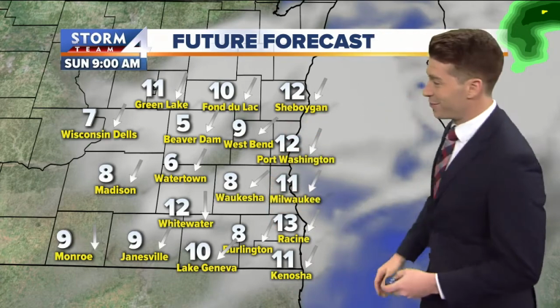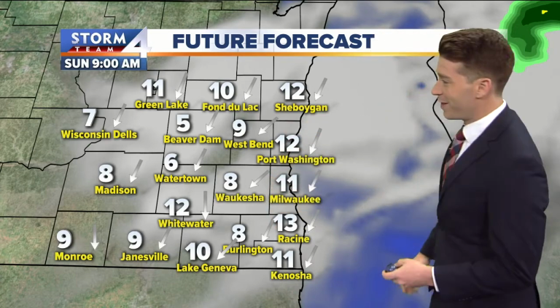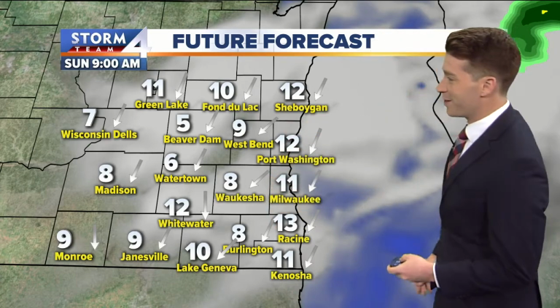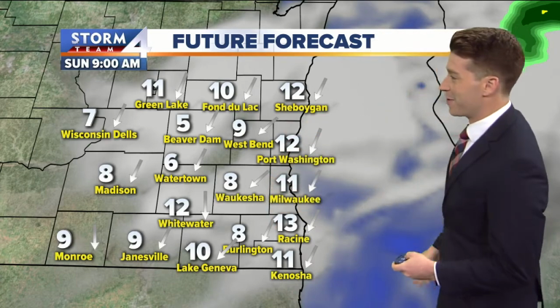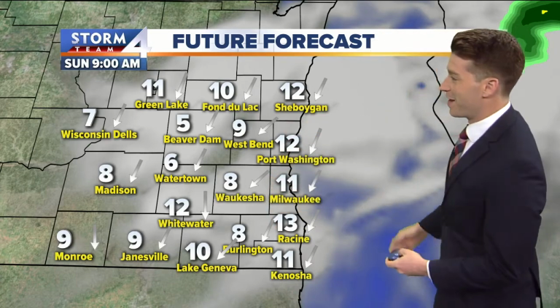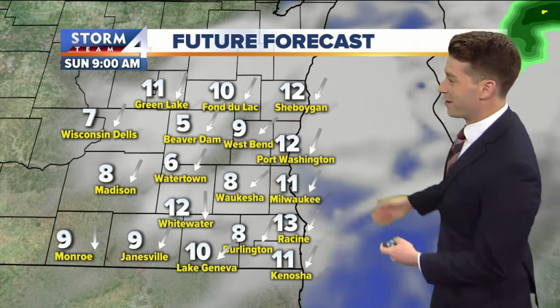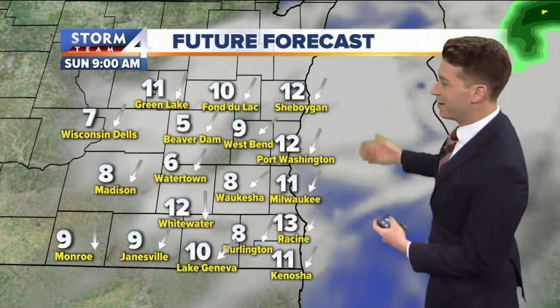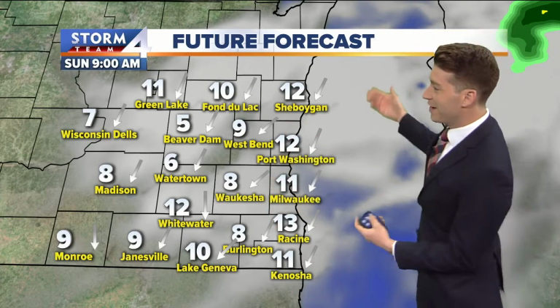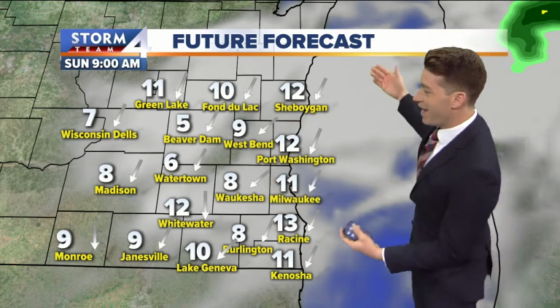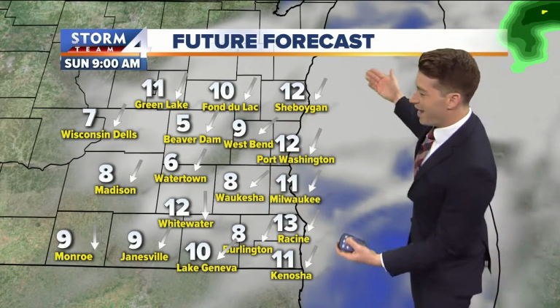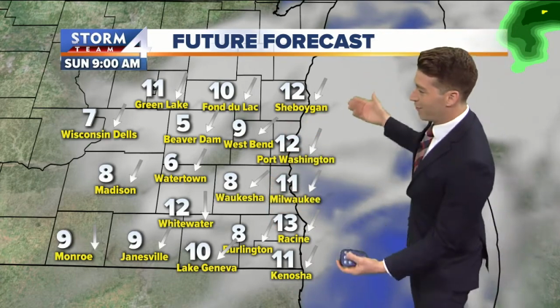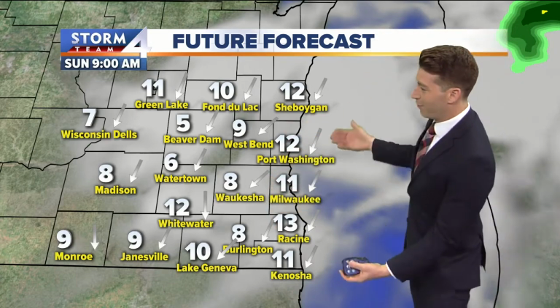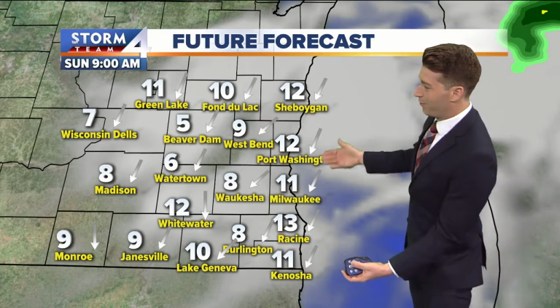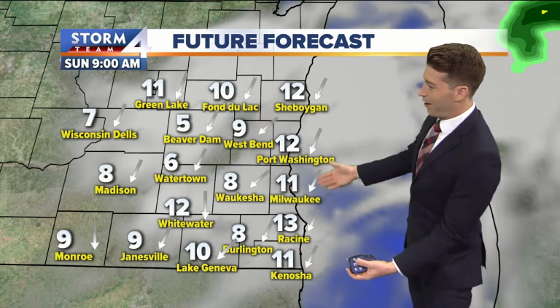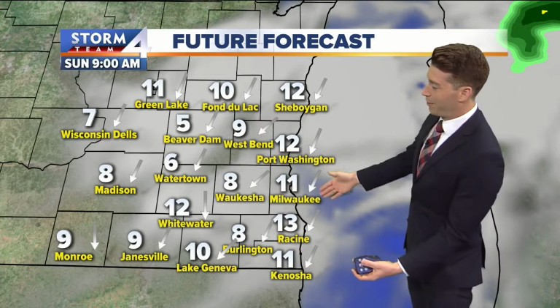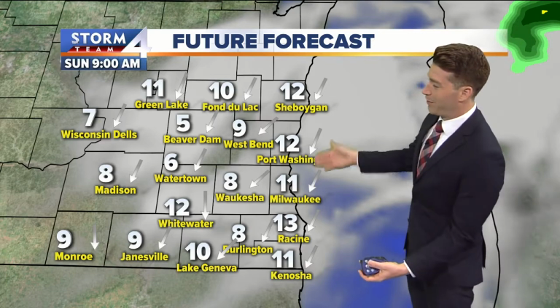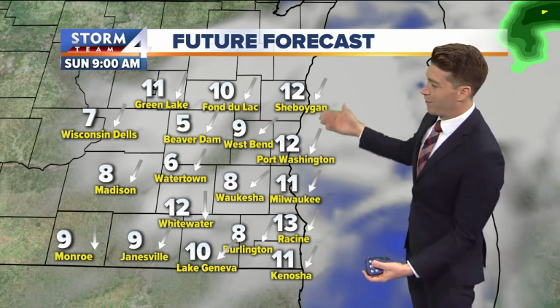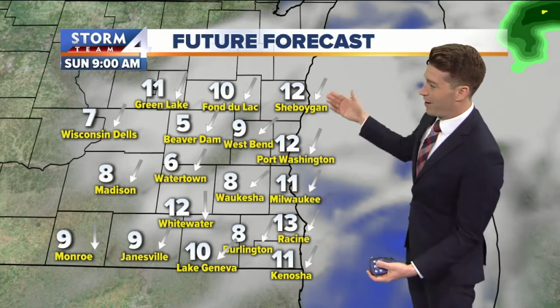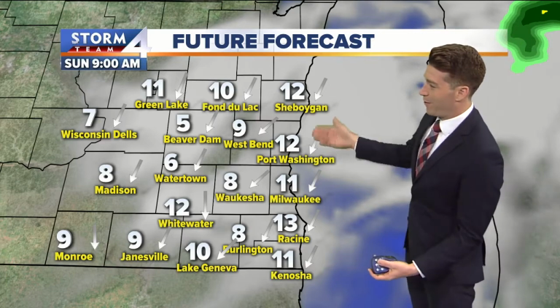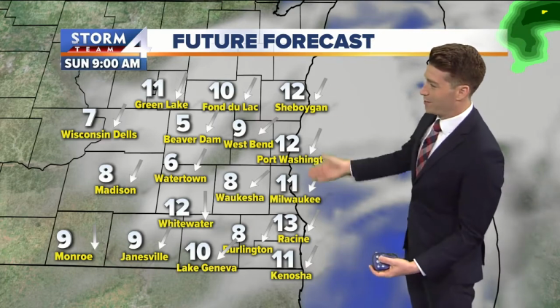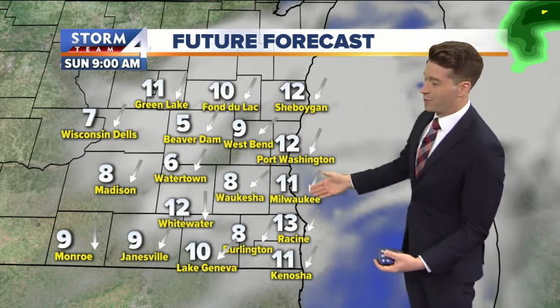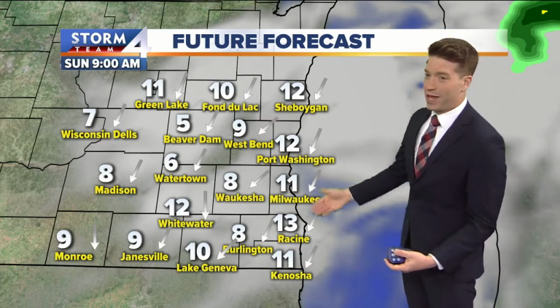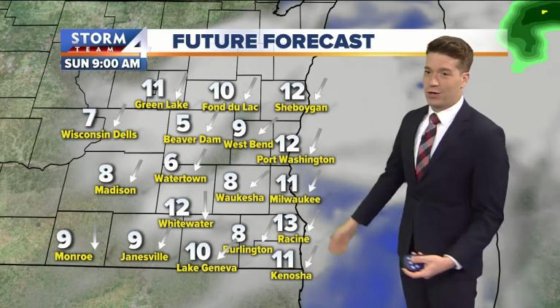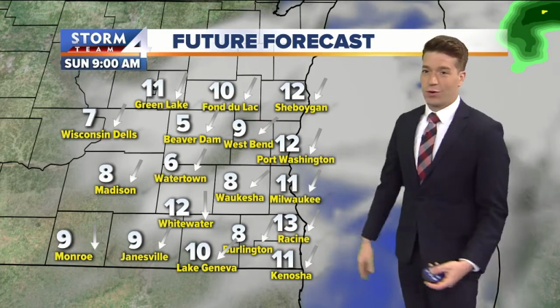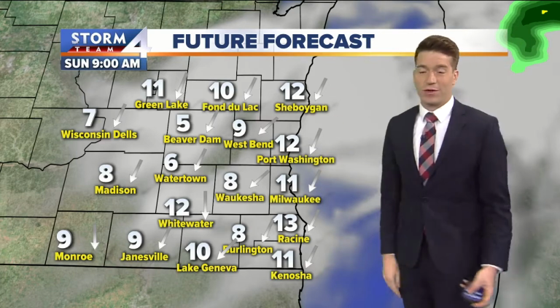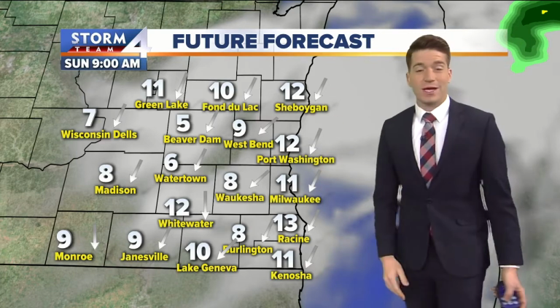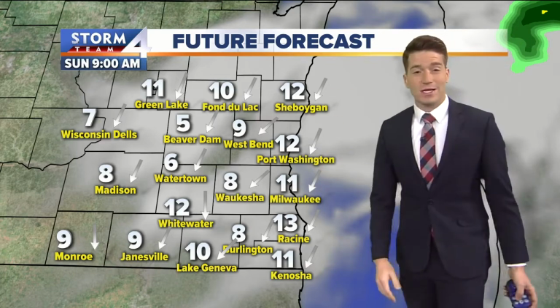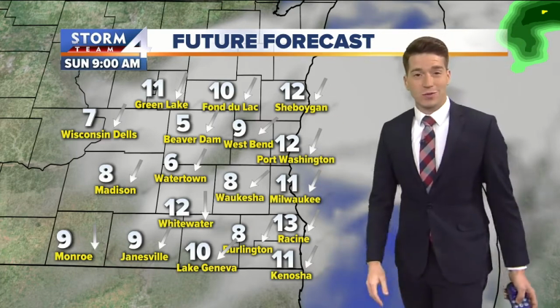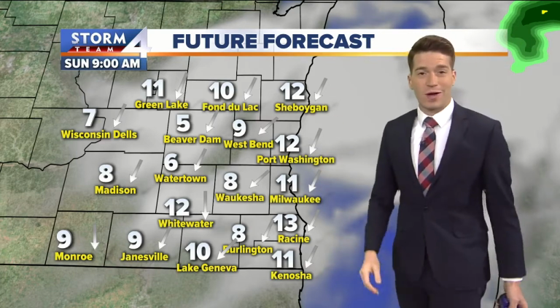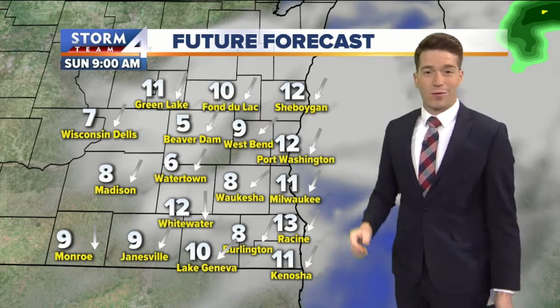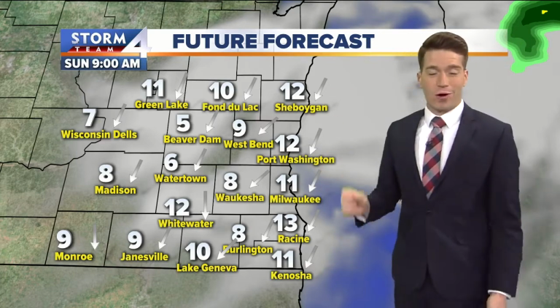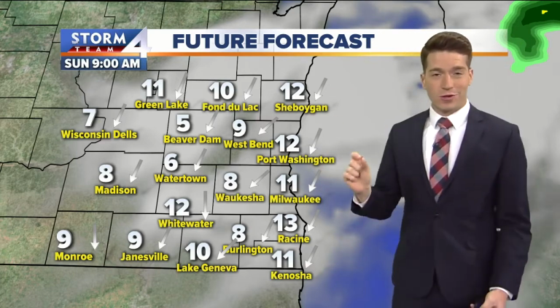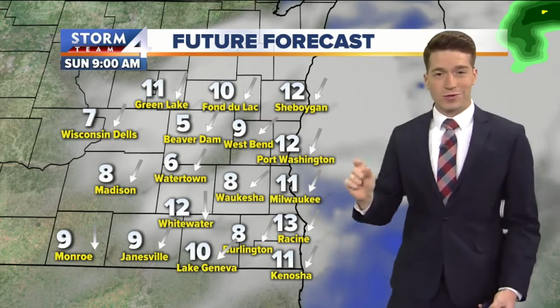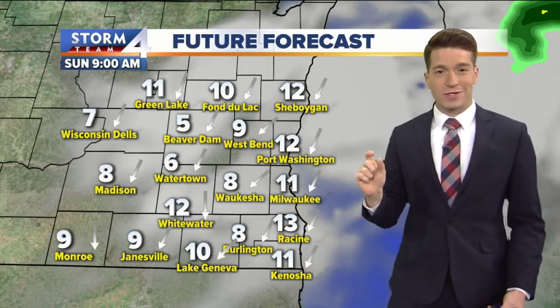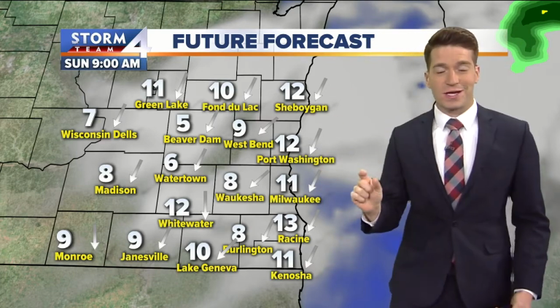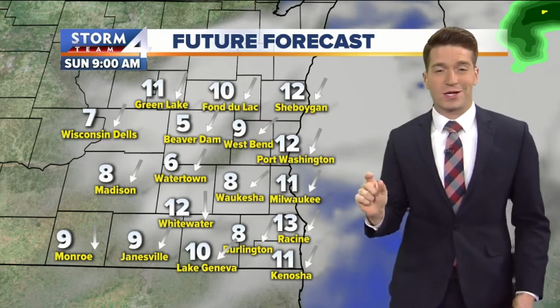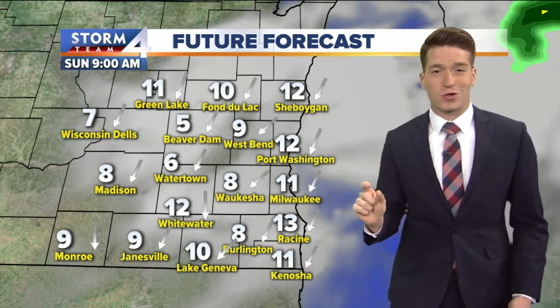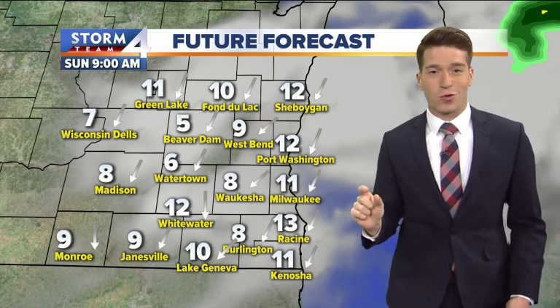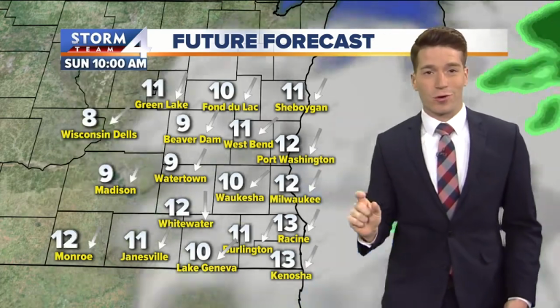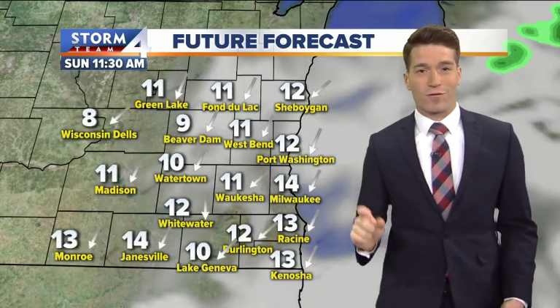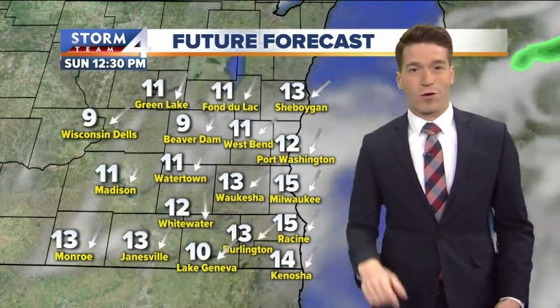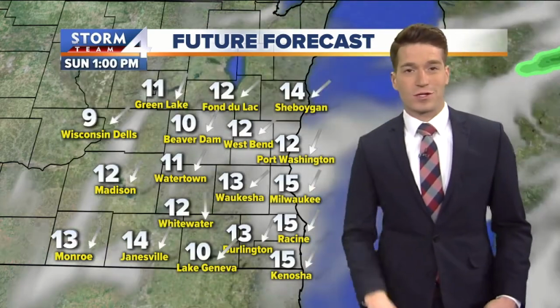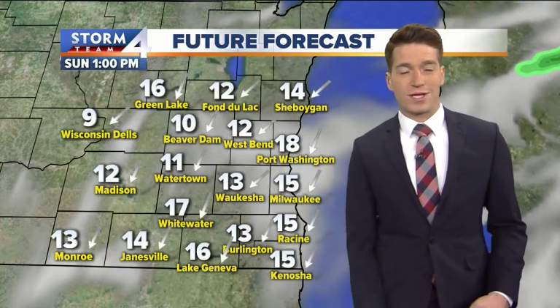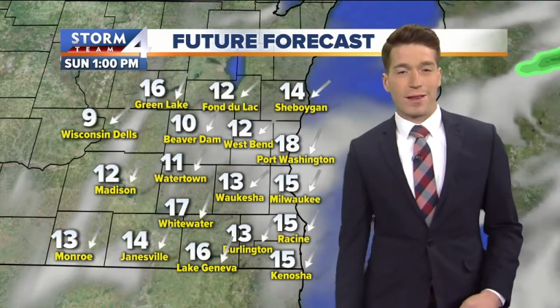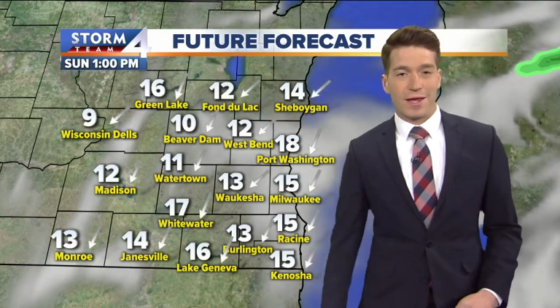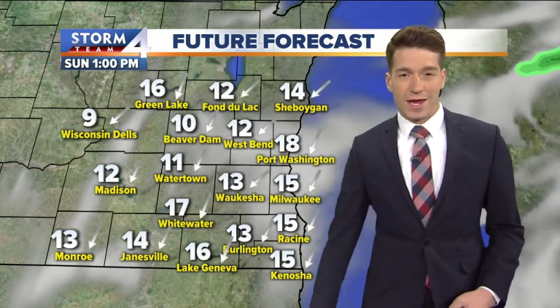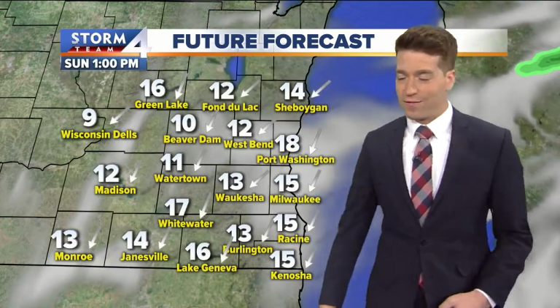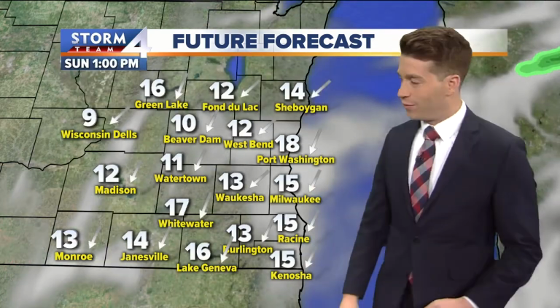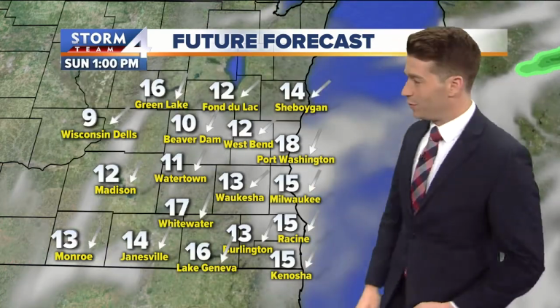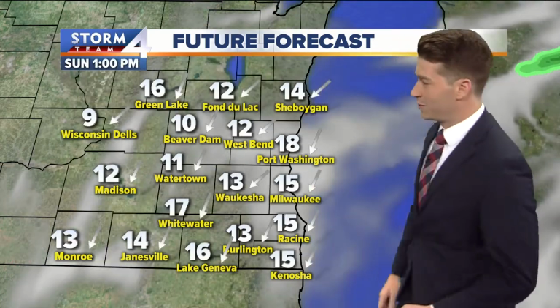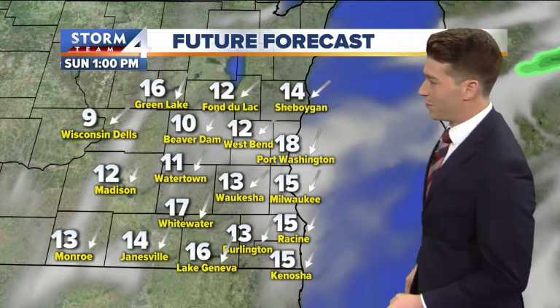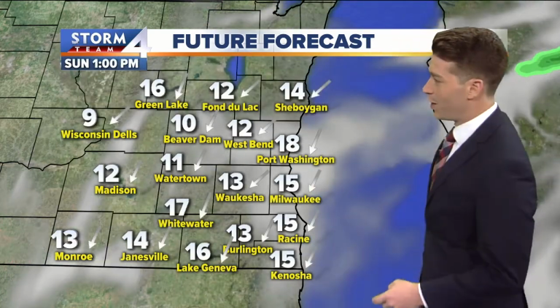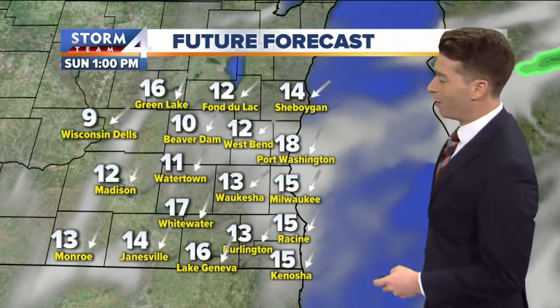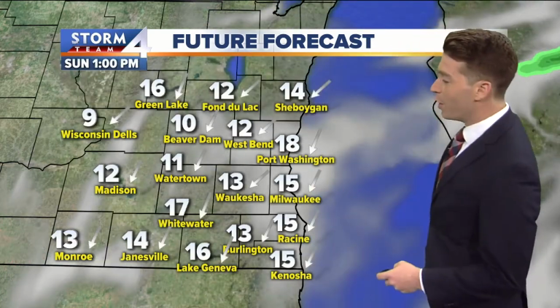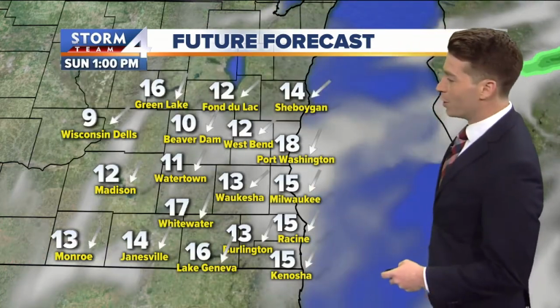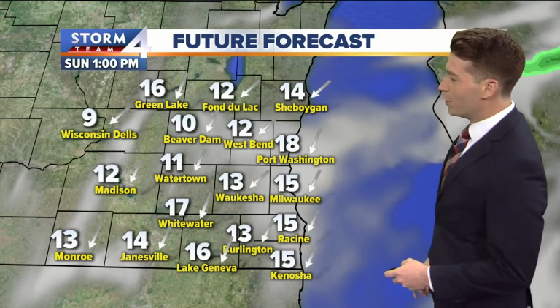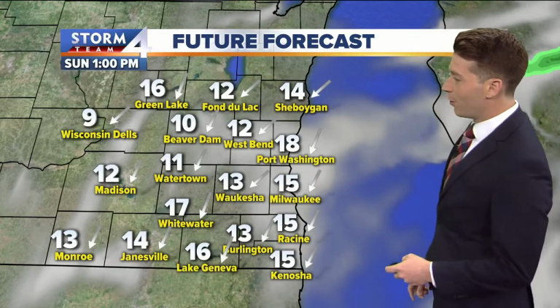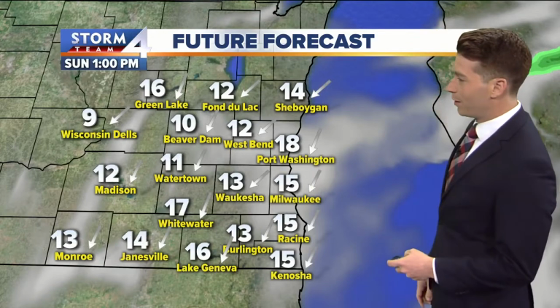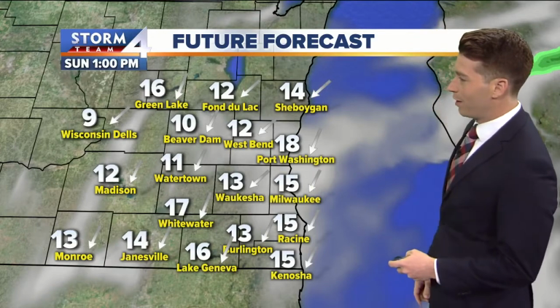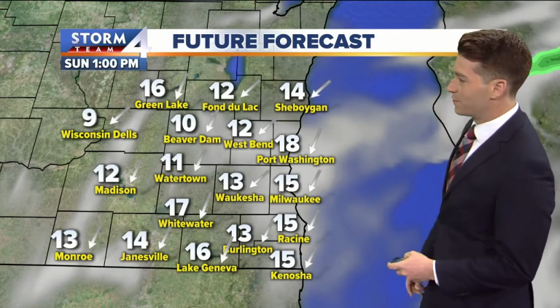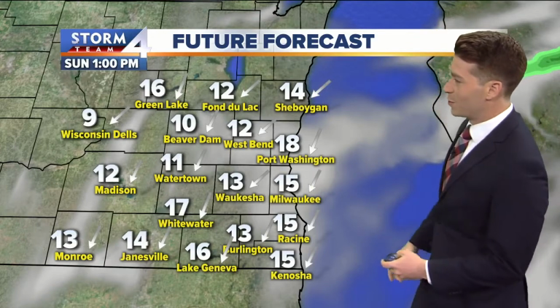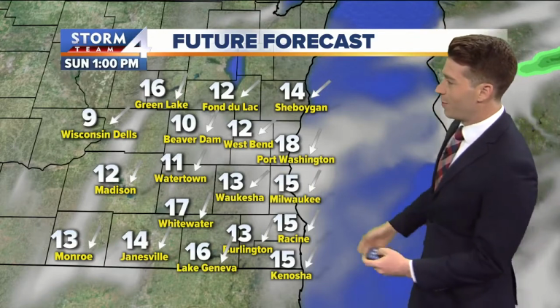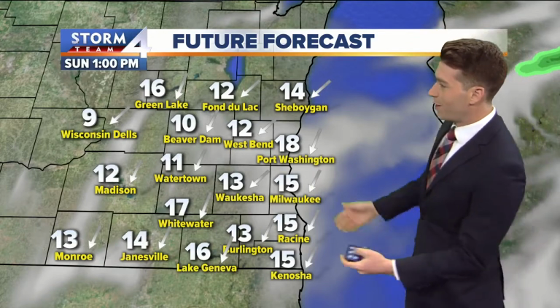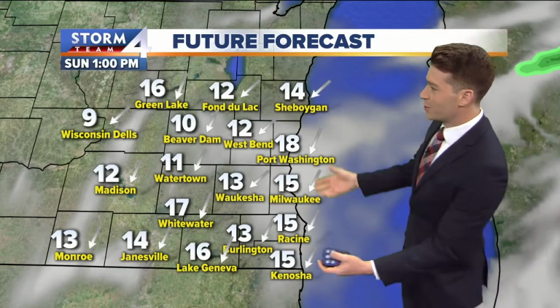So thank you, Canada. Our lakefront areas with that northeast wind will also stay a touch cooler — that lake influence that we all know and love so much.